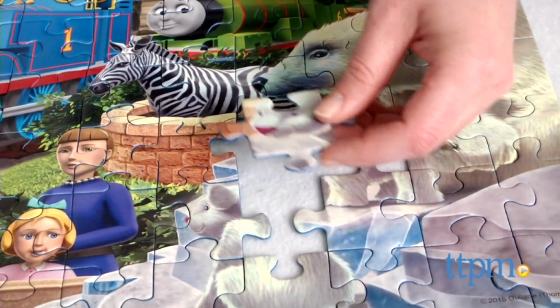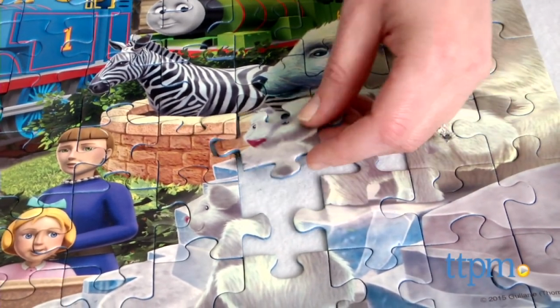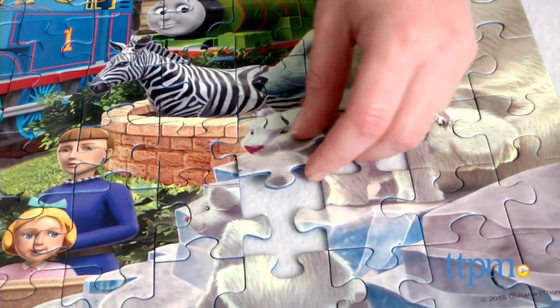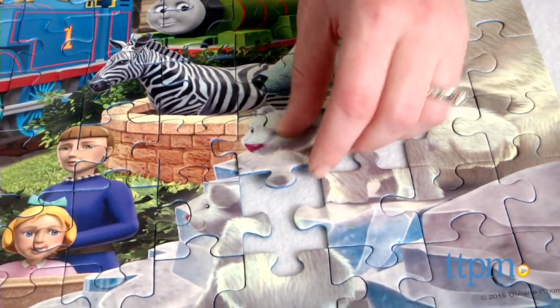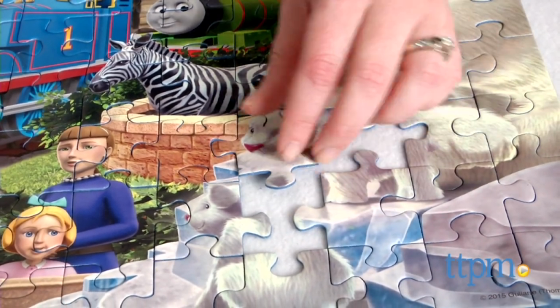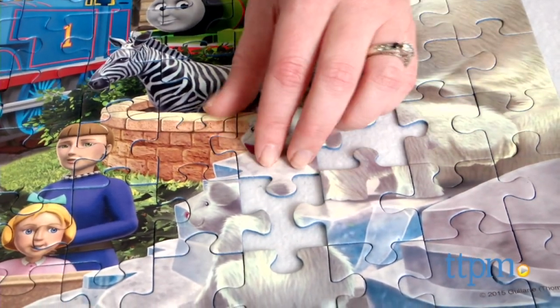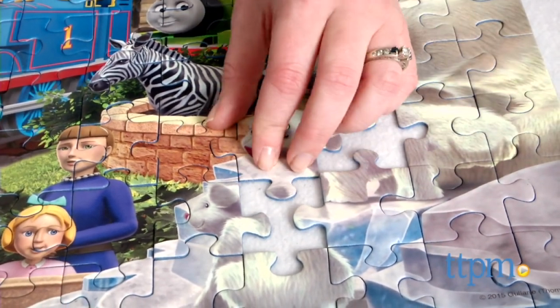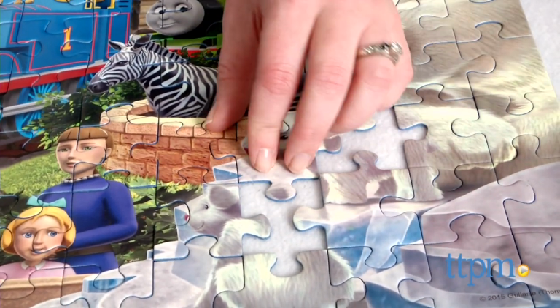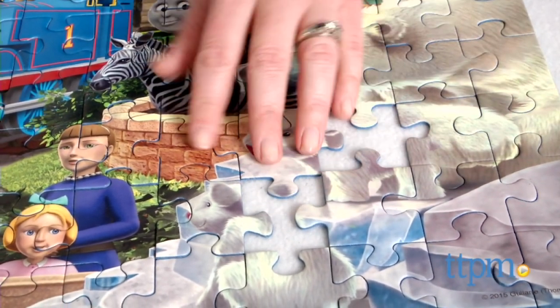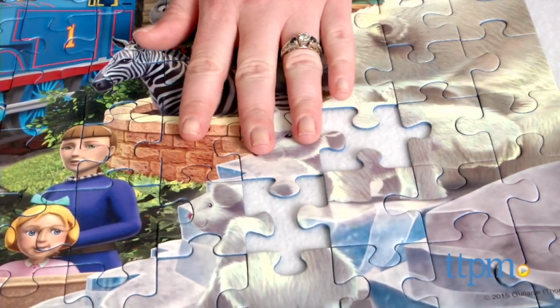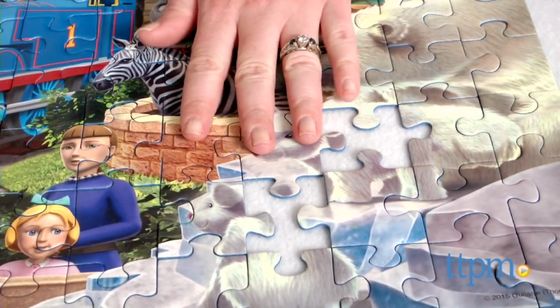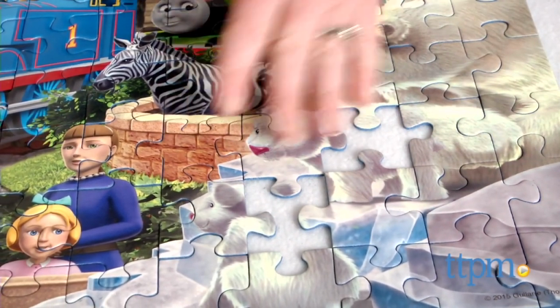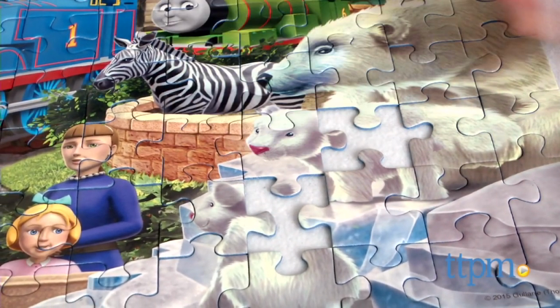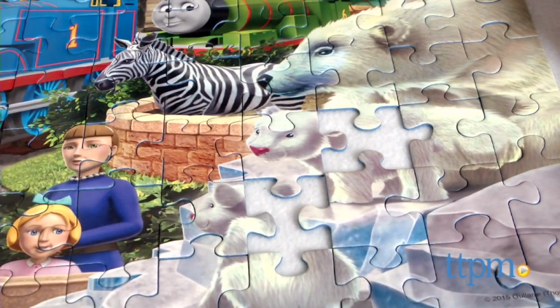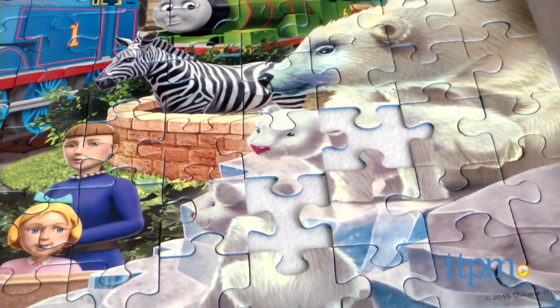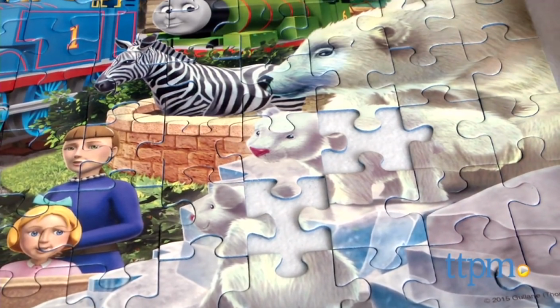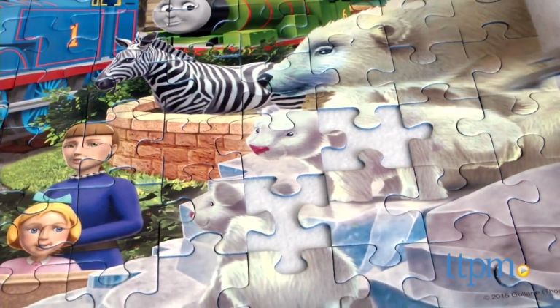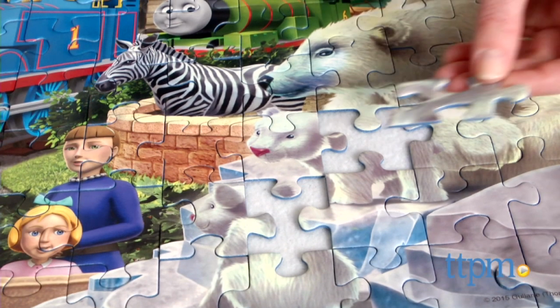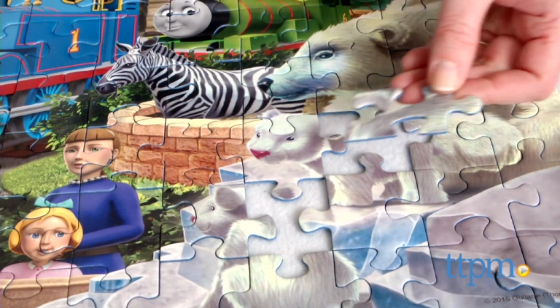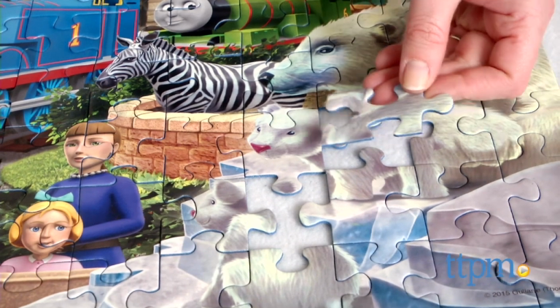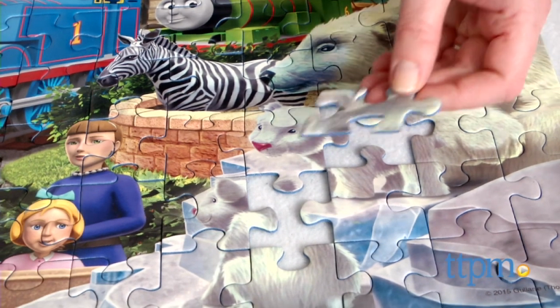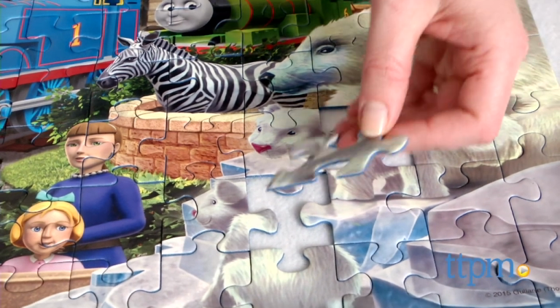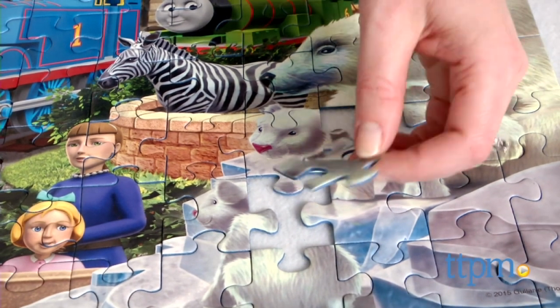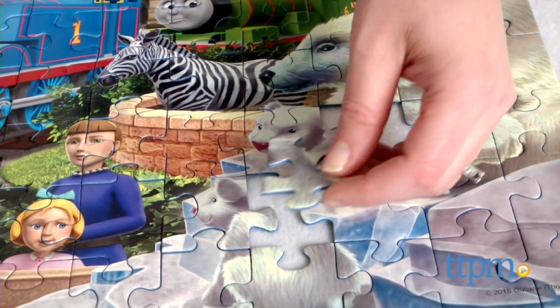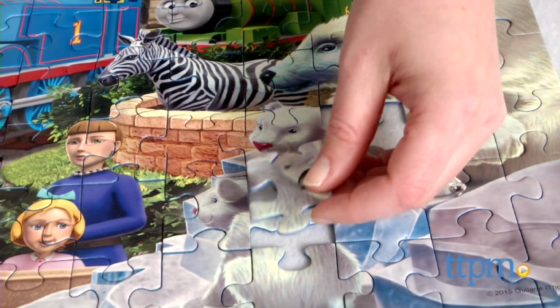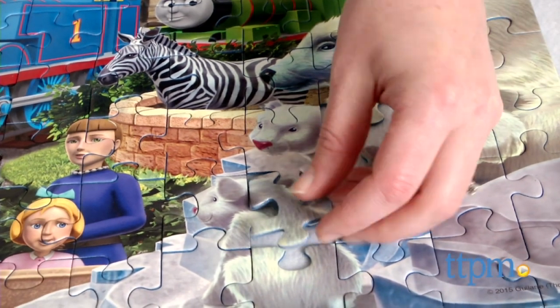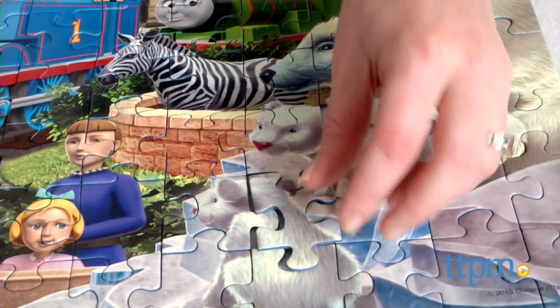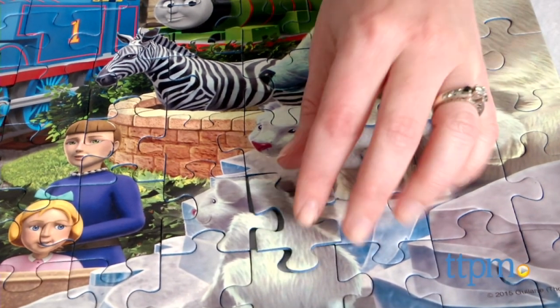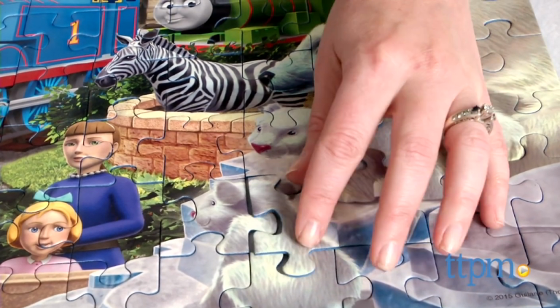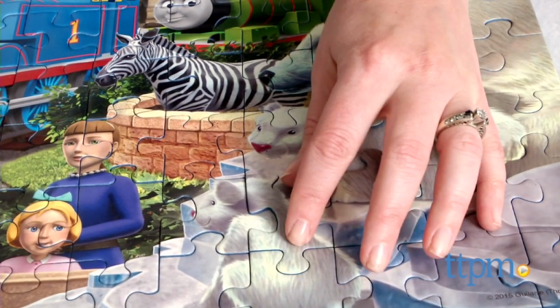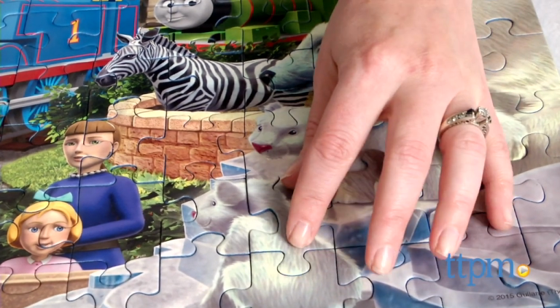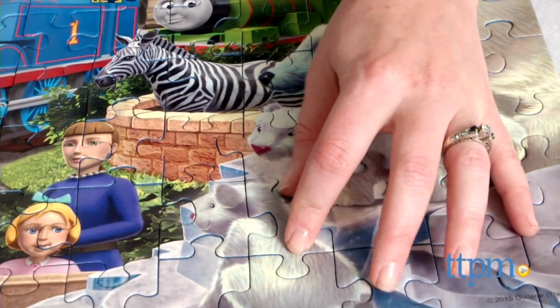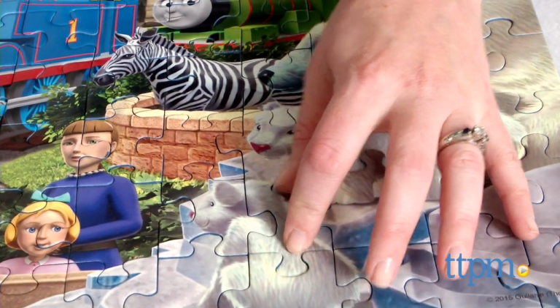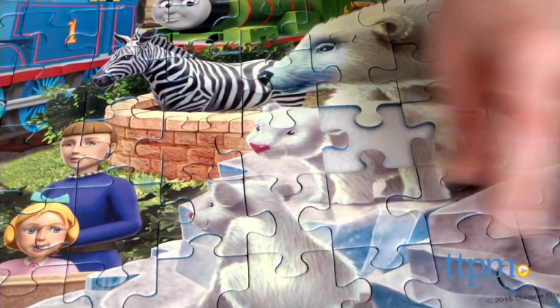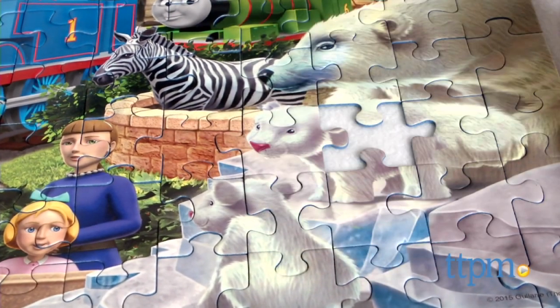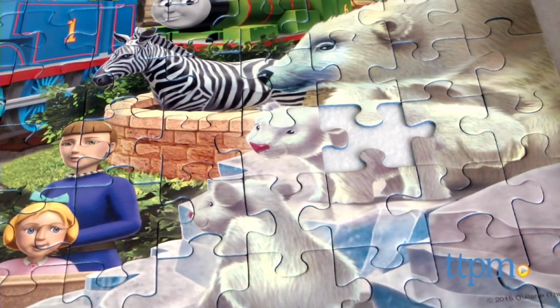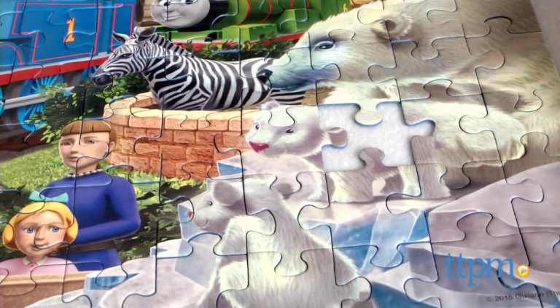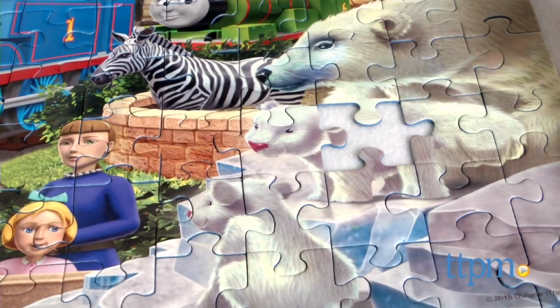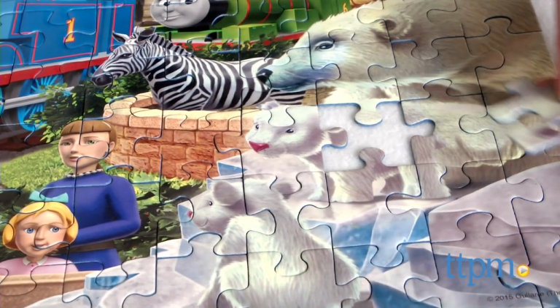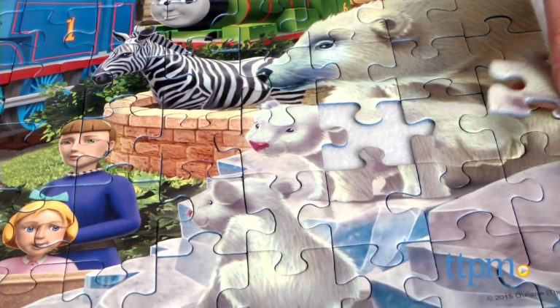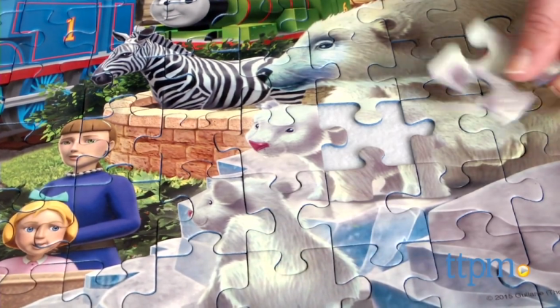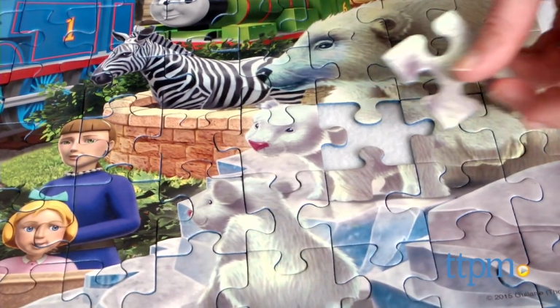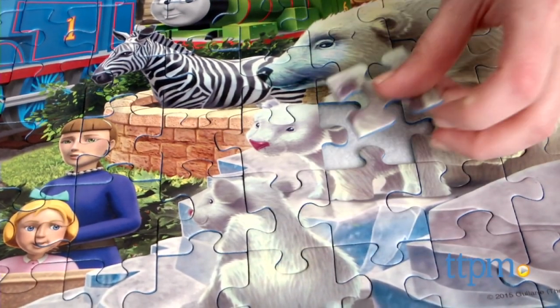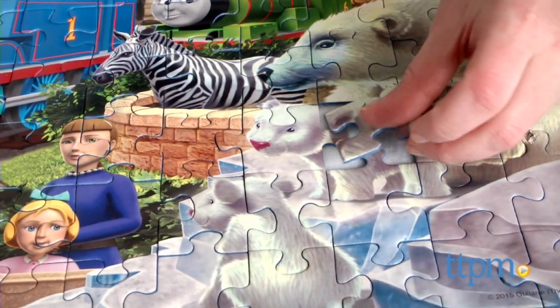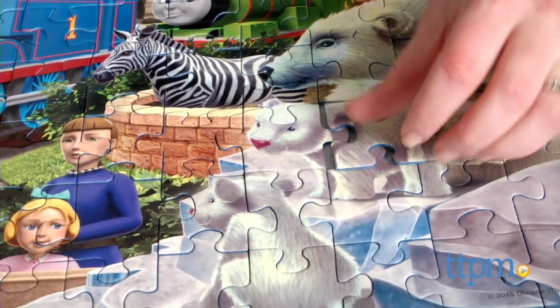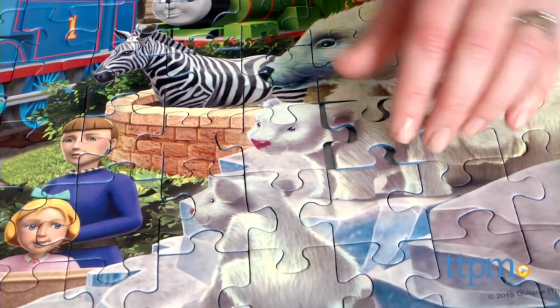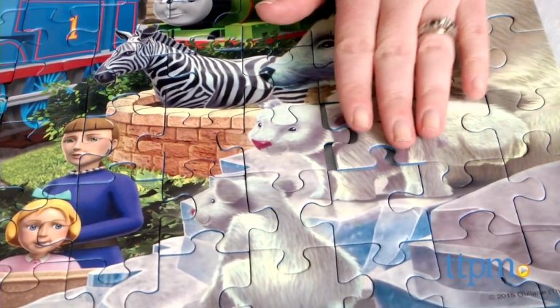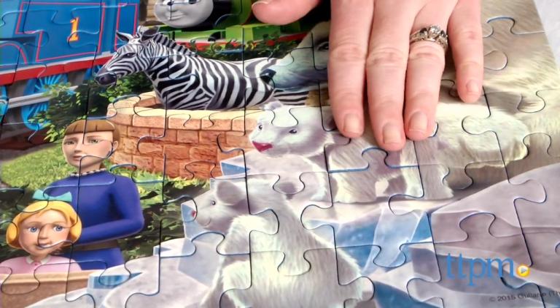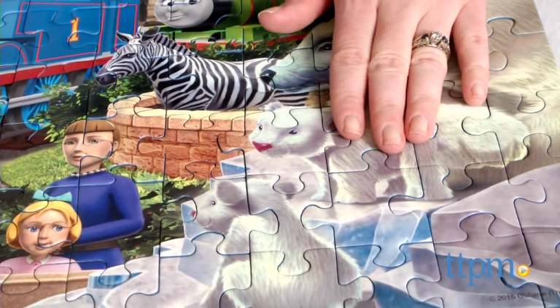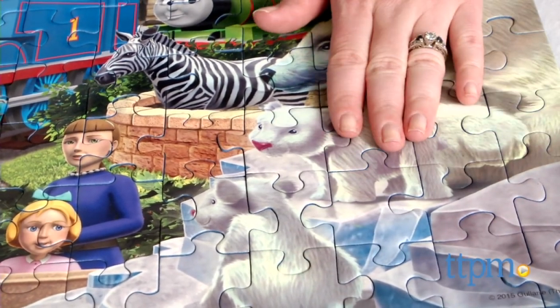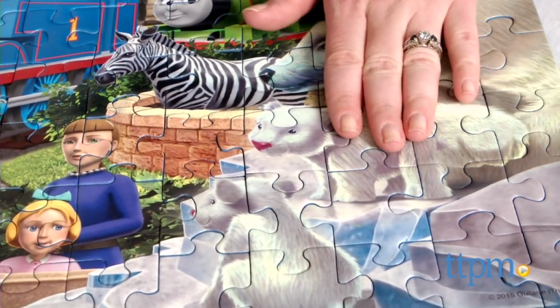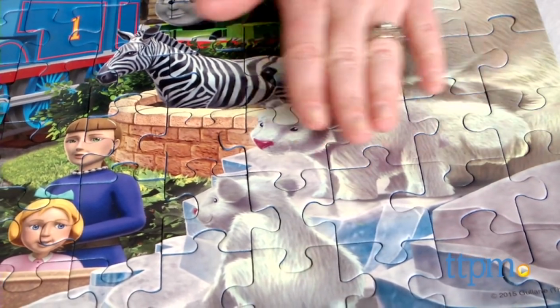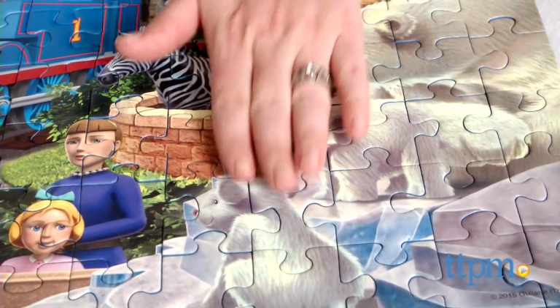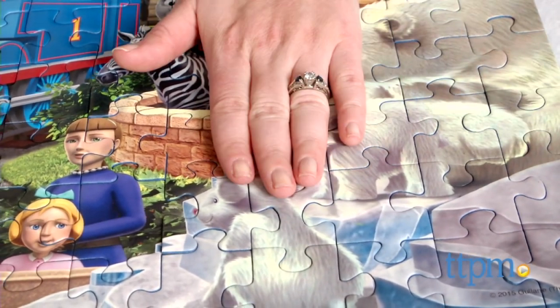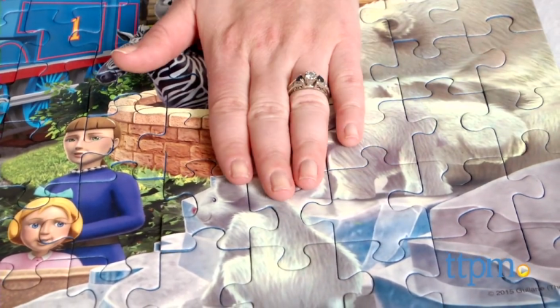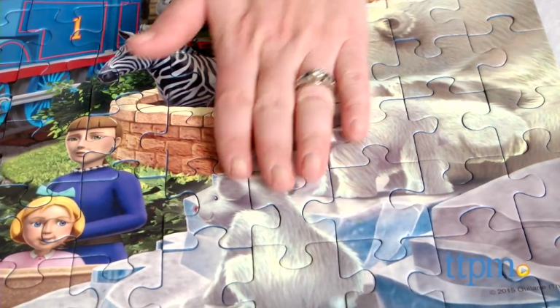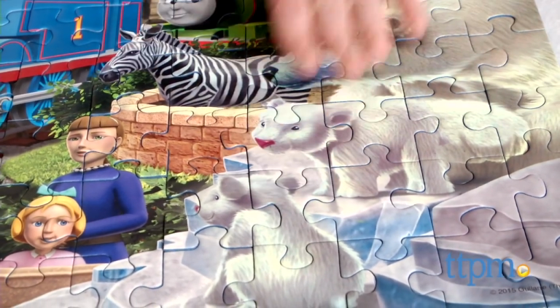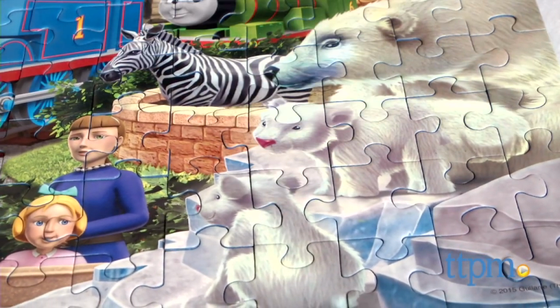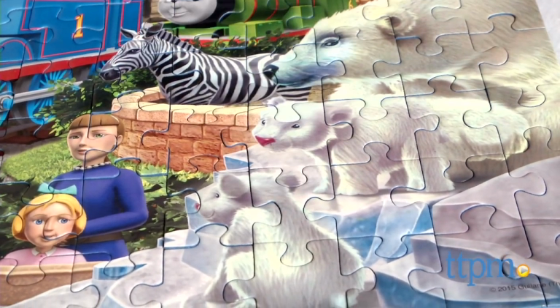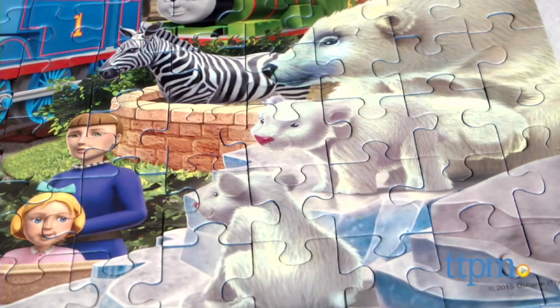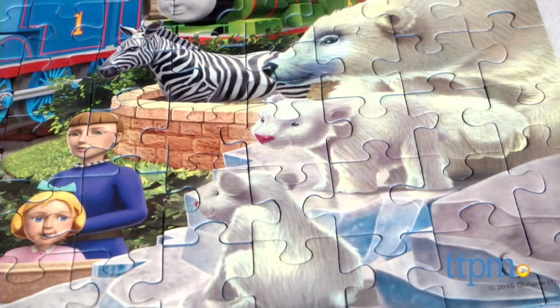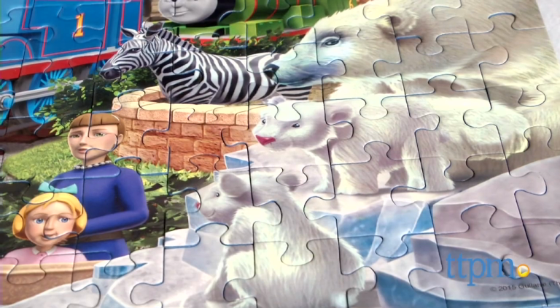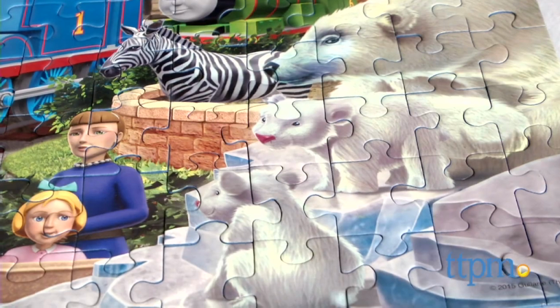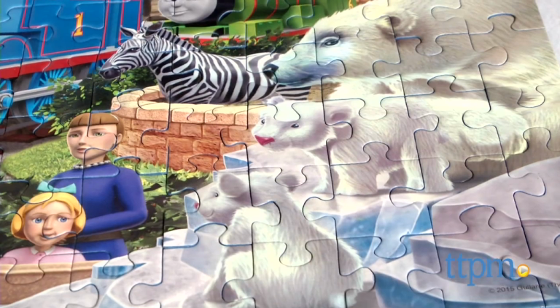It took us 18 minutes to assemble this puzzle. Thomas fans will love putting together this cute puzzle and watching the image of their favorite train engine take shape.